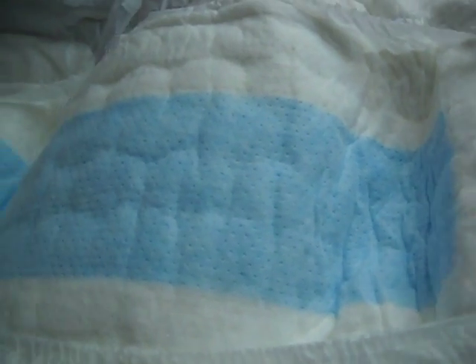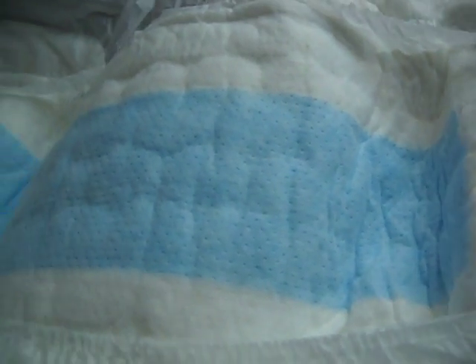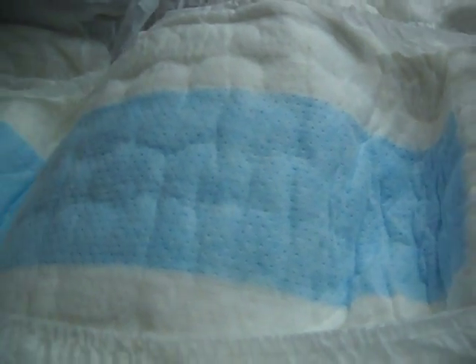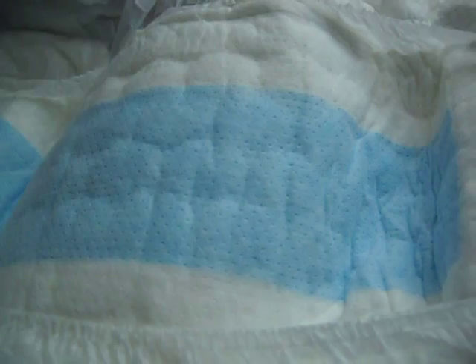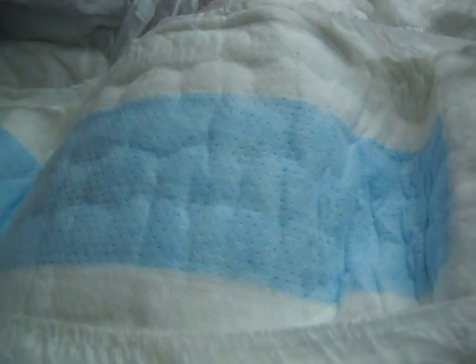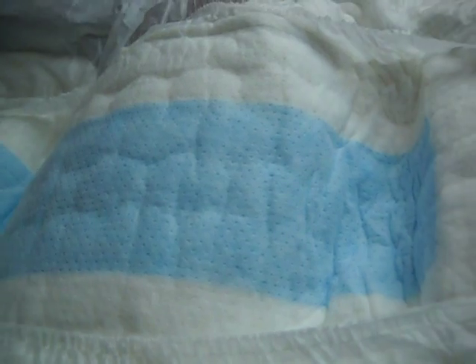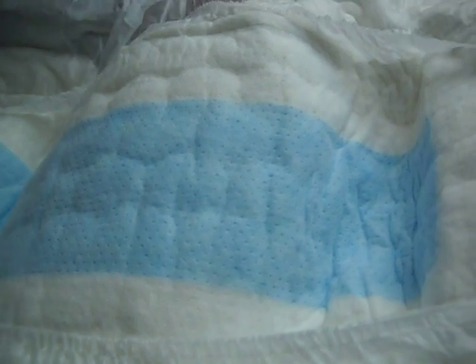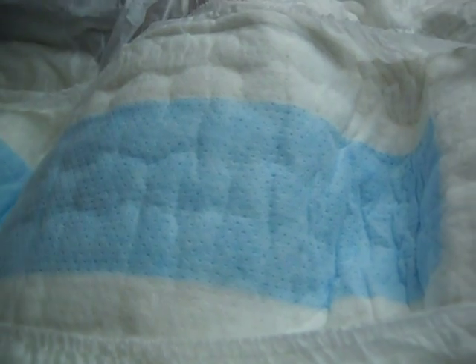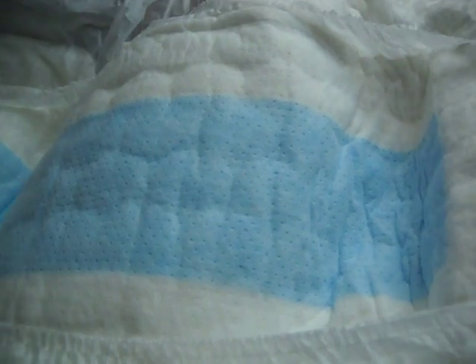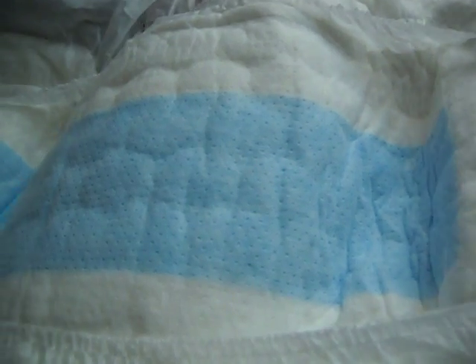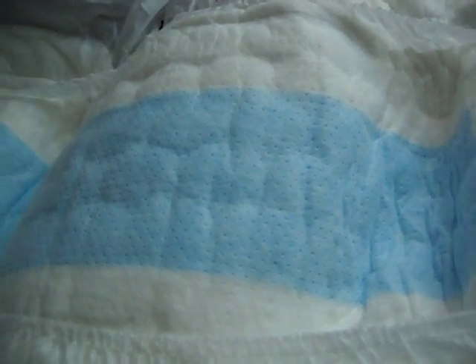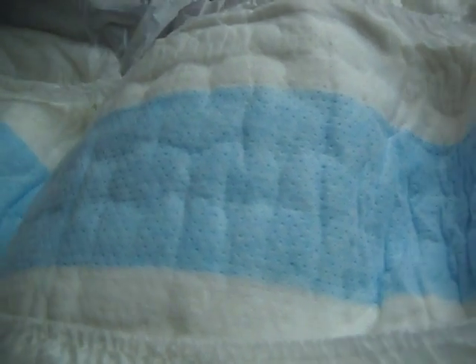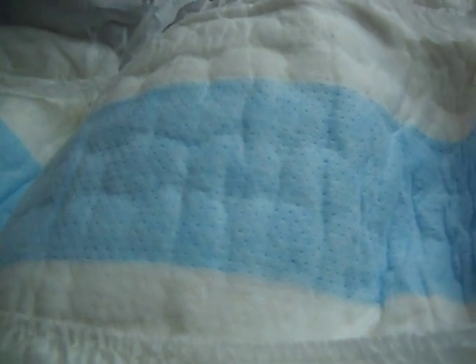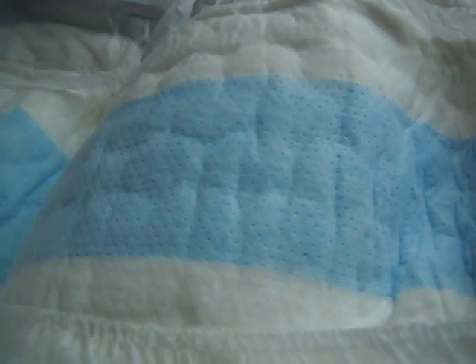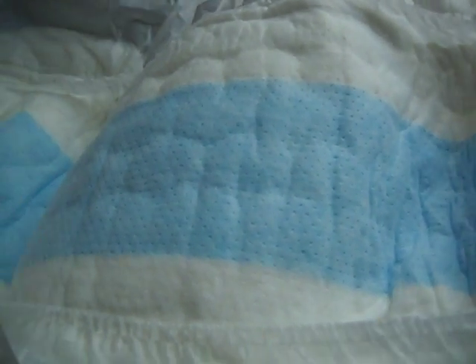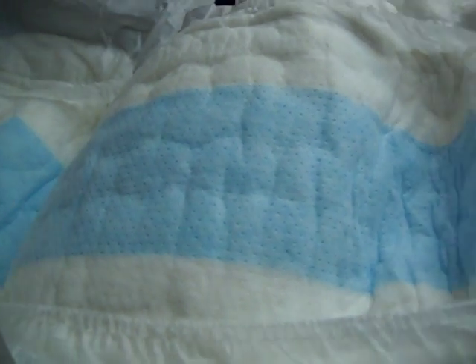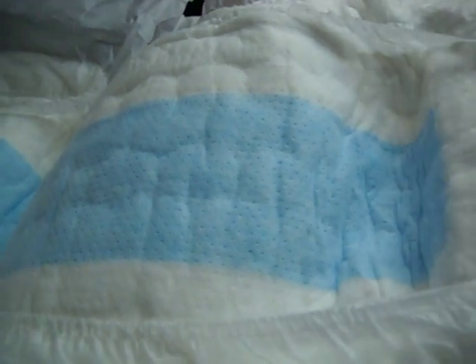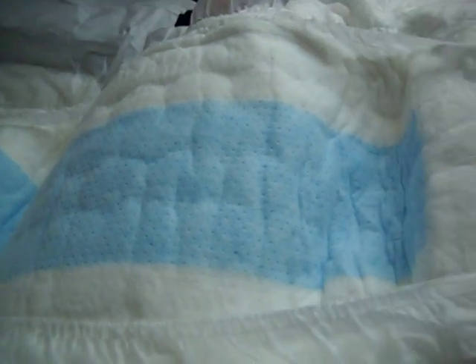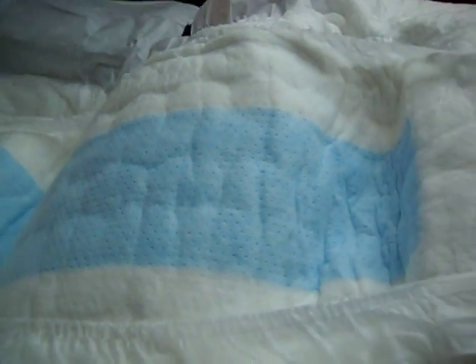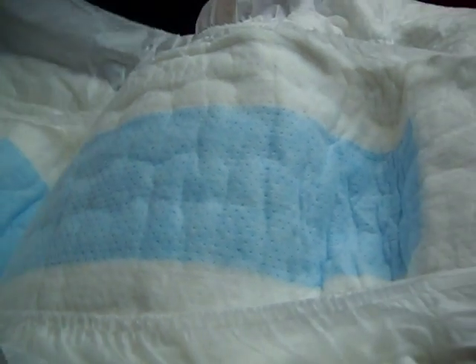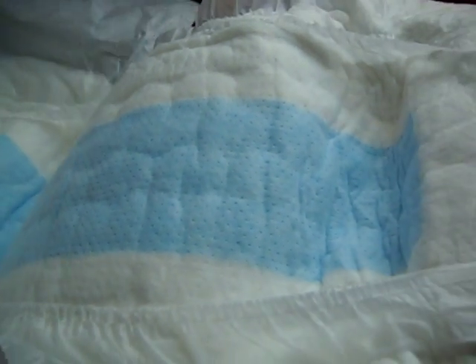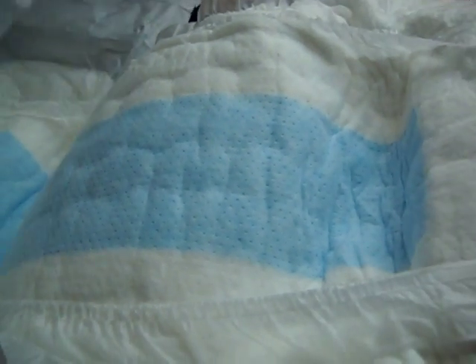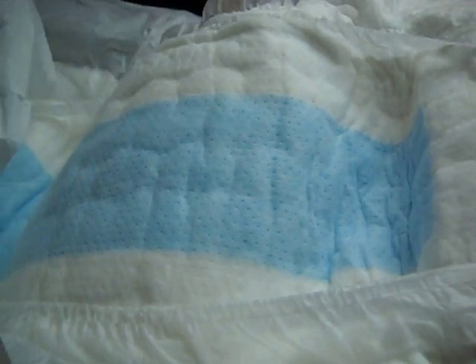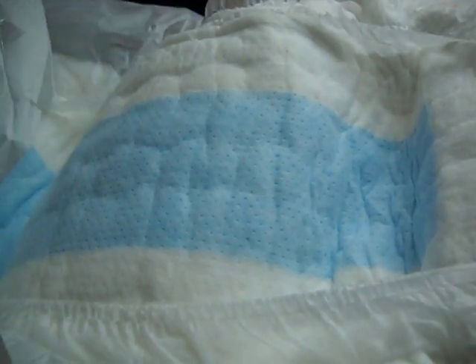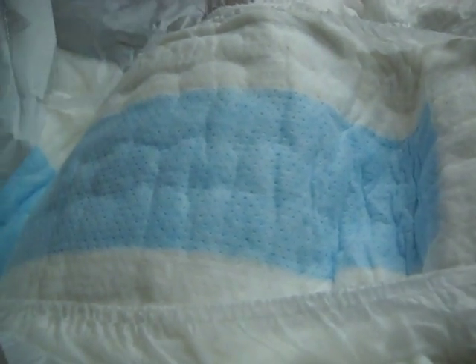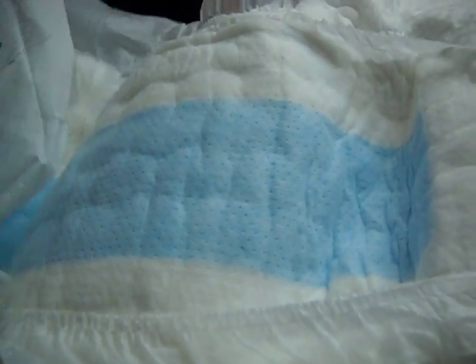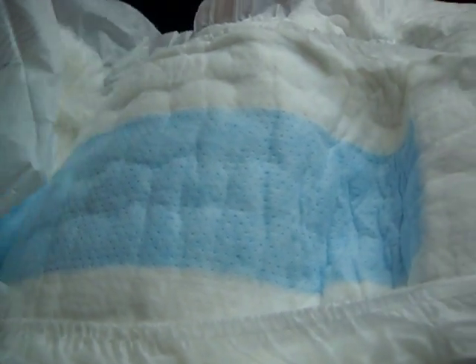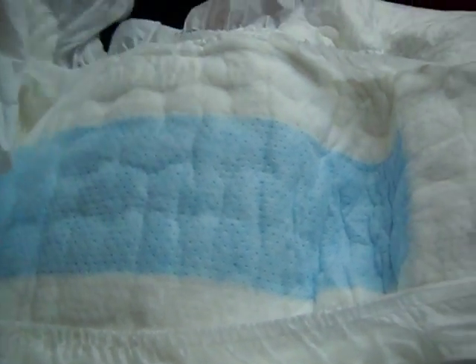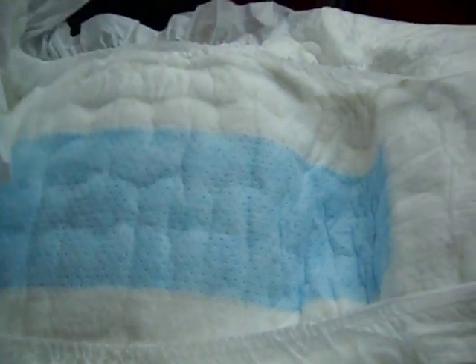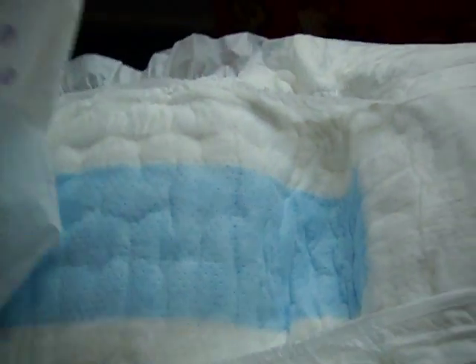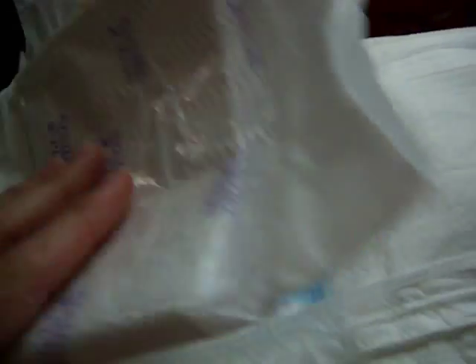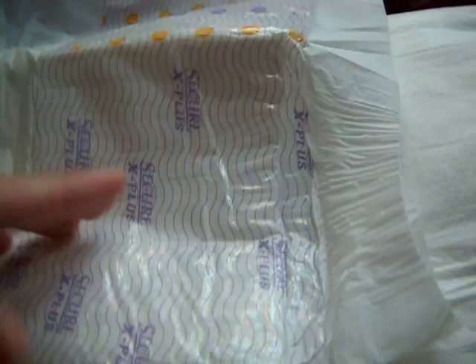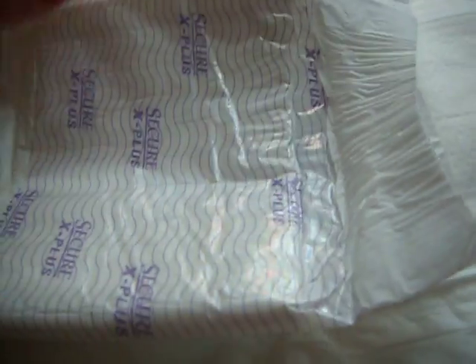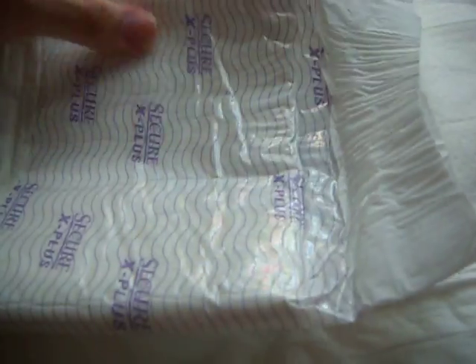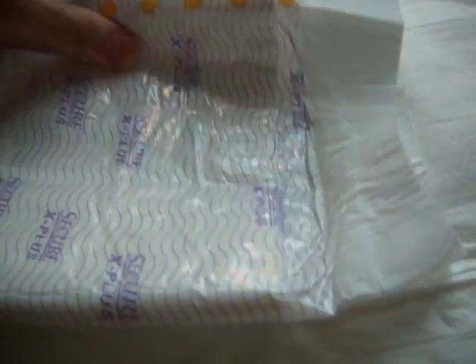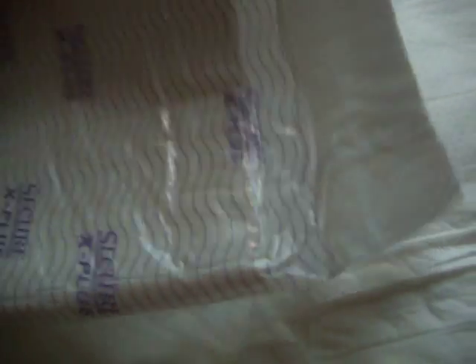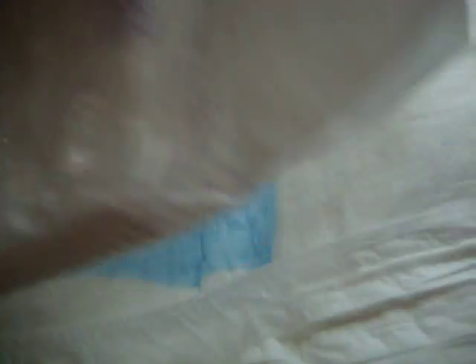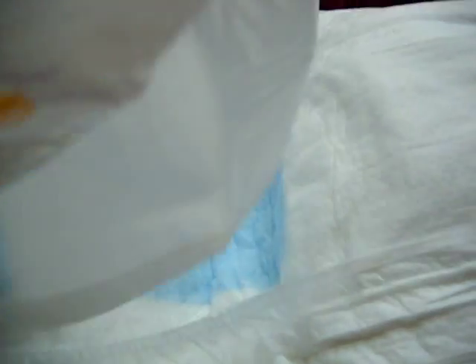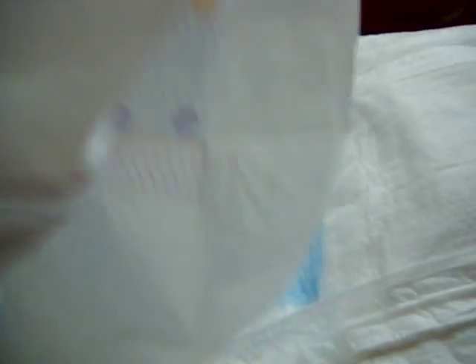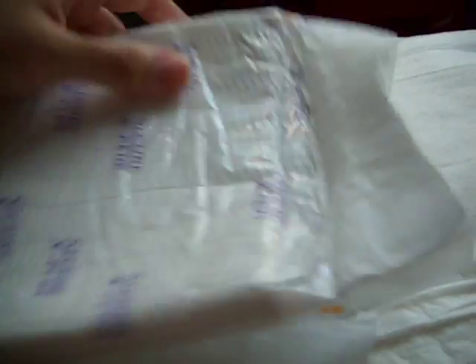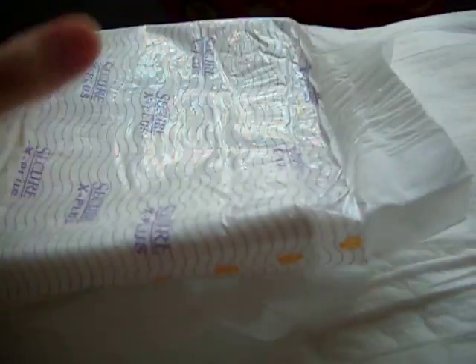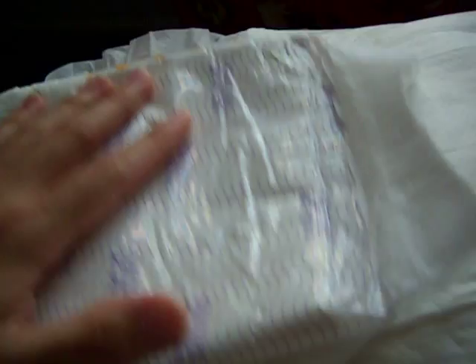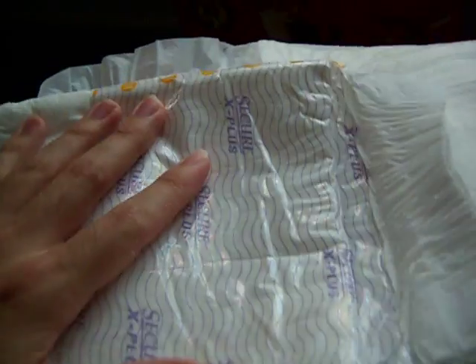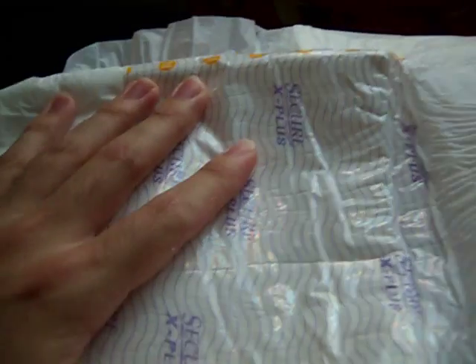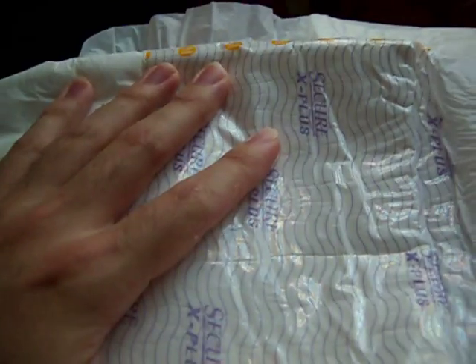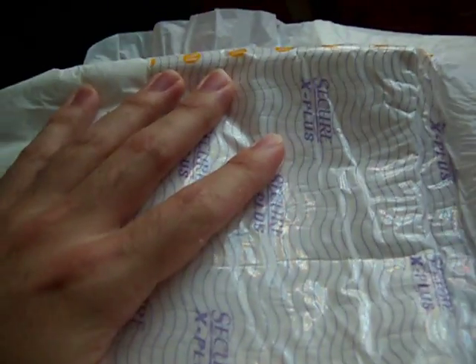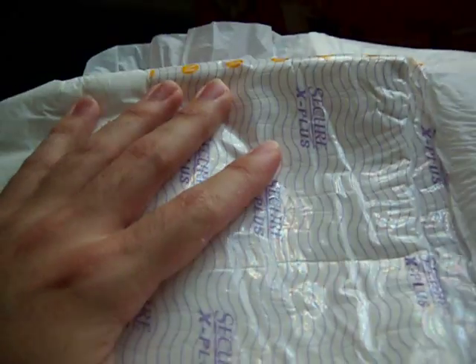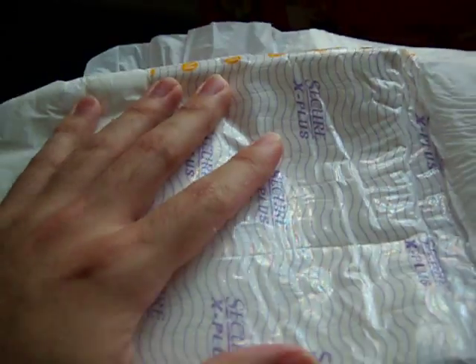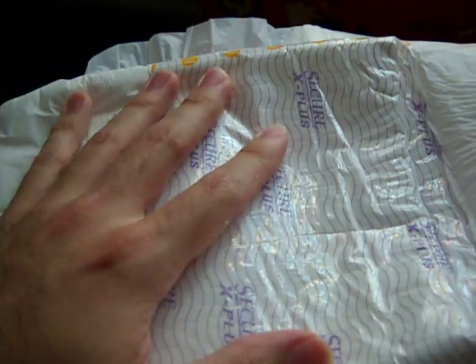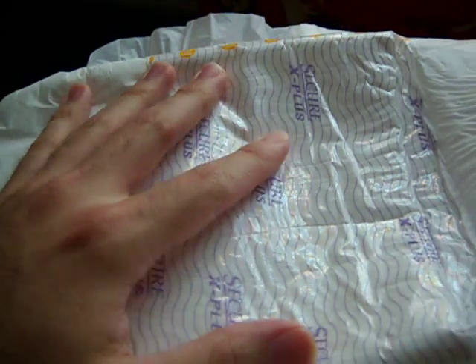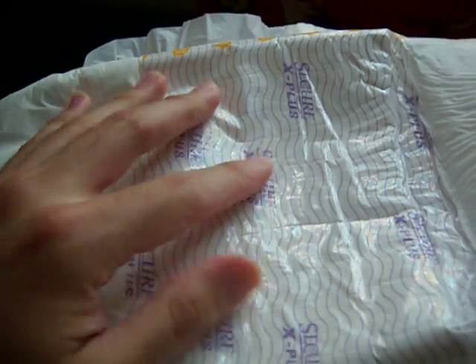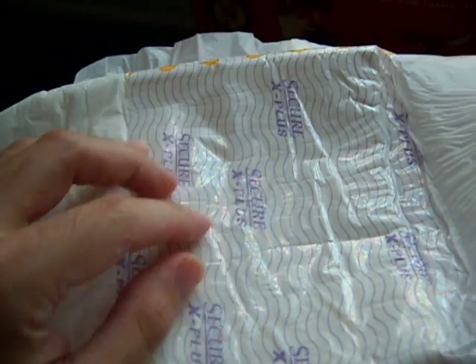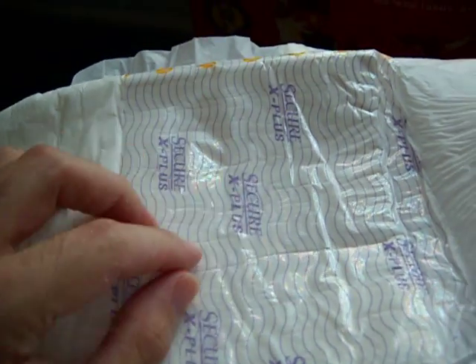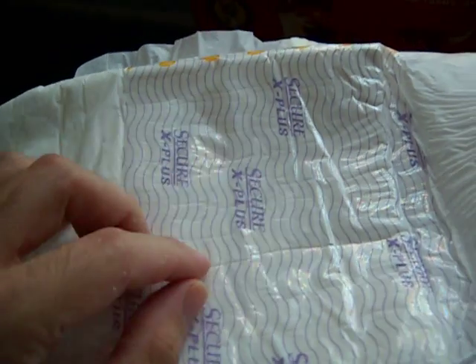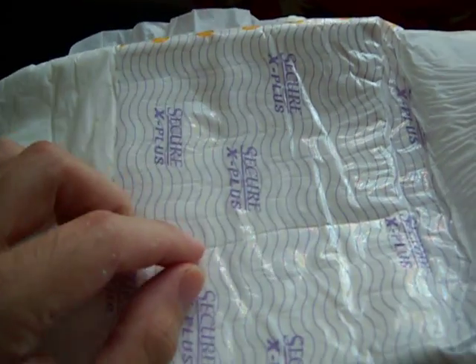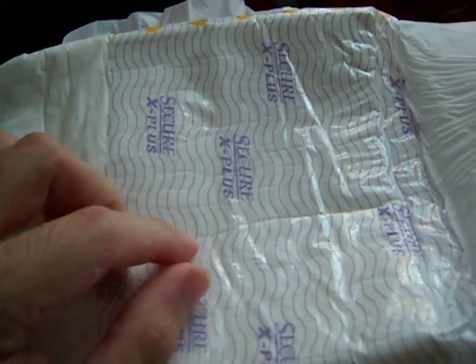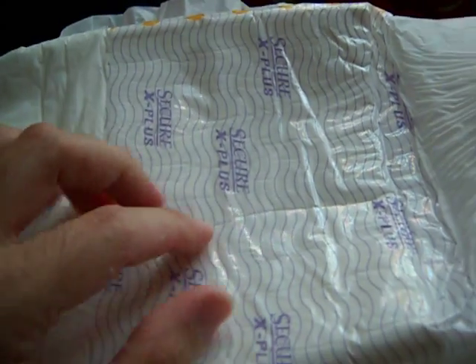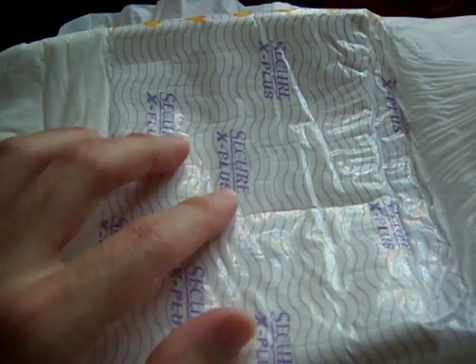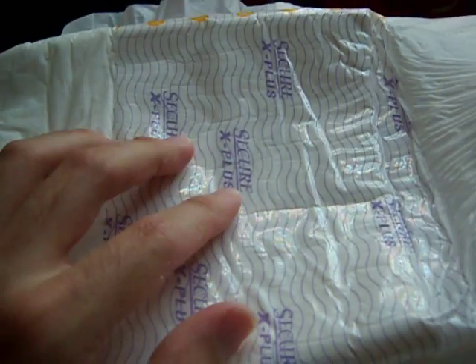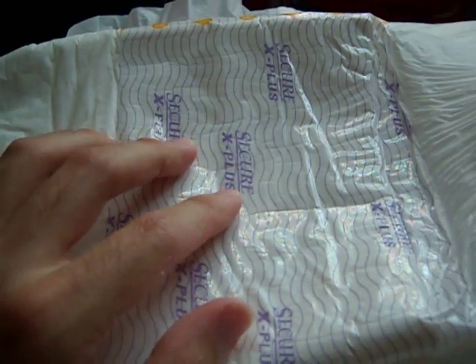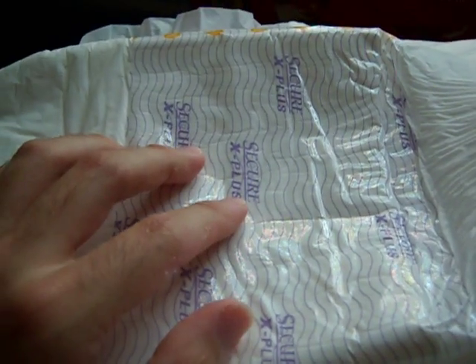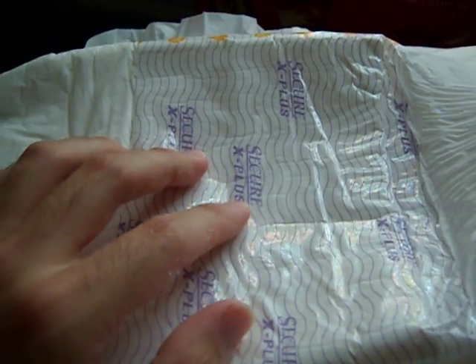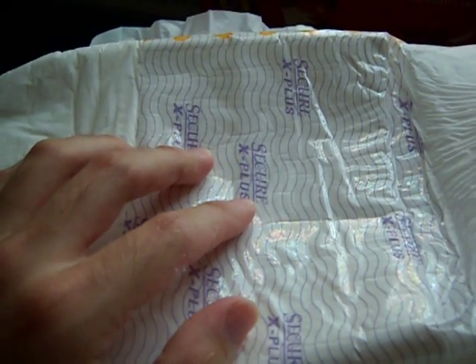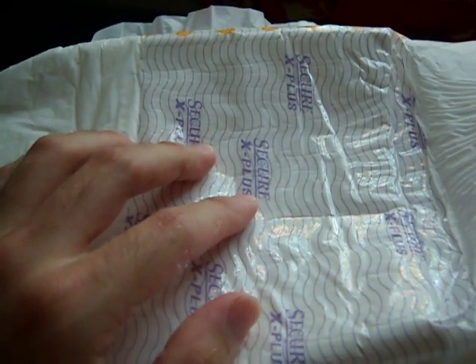But I'm definitely trying this diaper tonight and I'll let you guys know what happened. Alright, so this is Diaper Reindeer signing out guys.